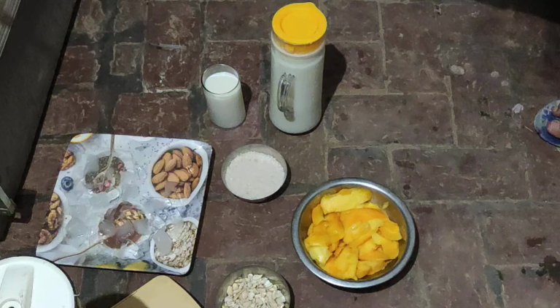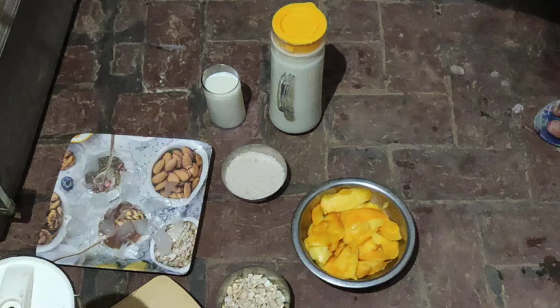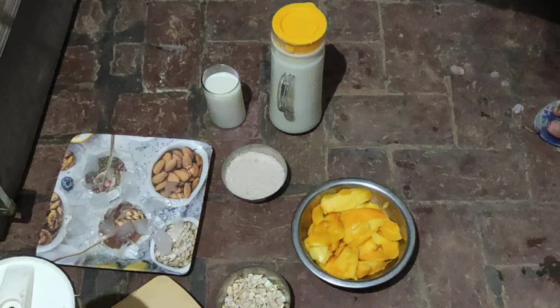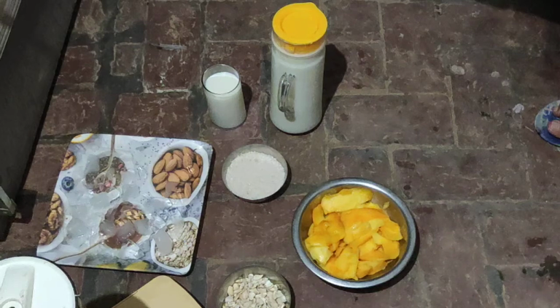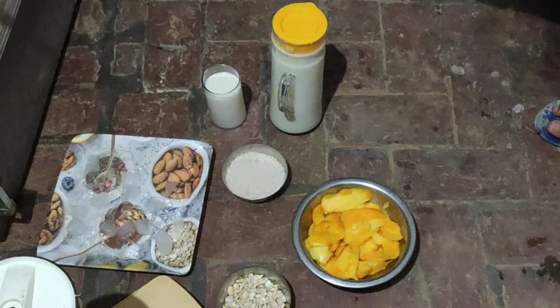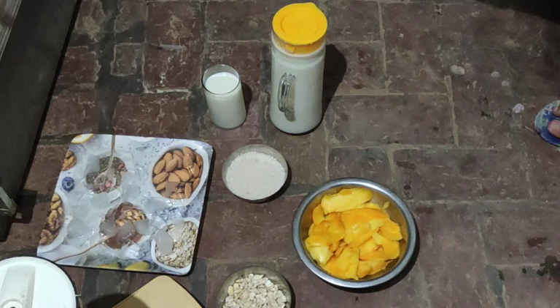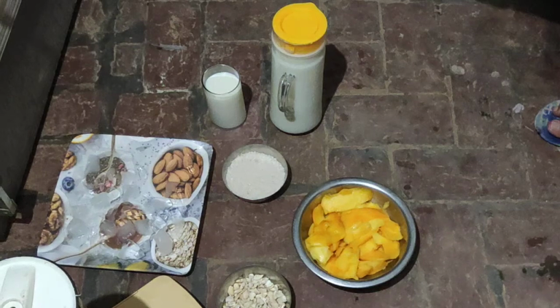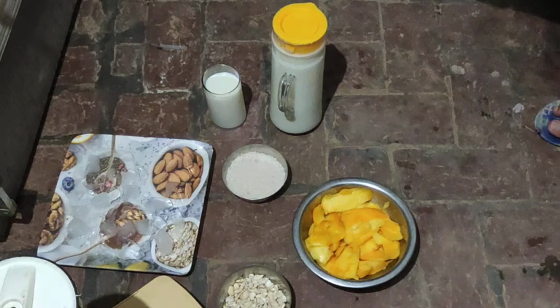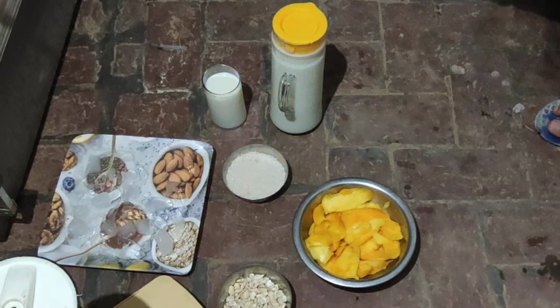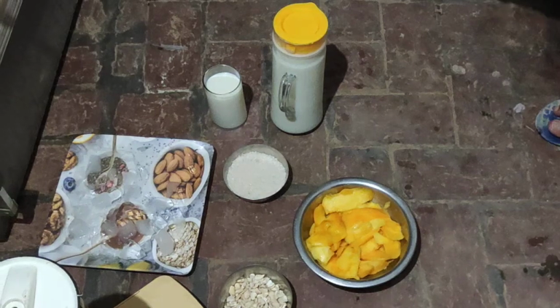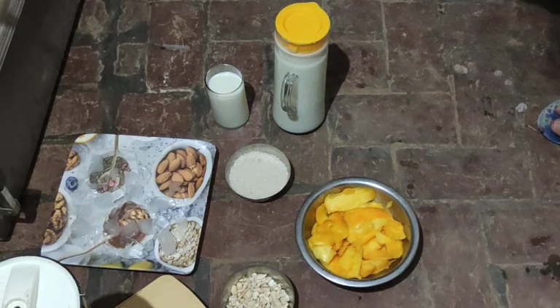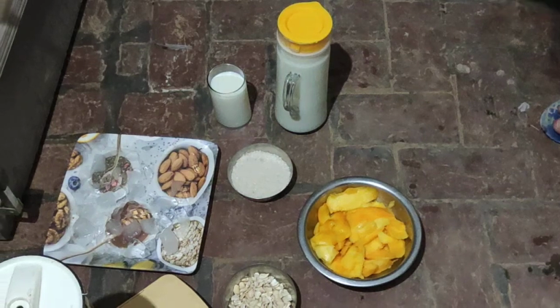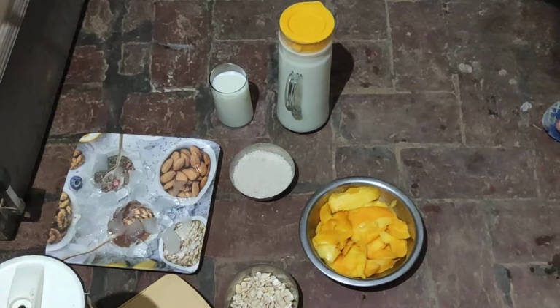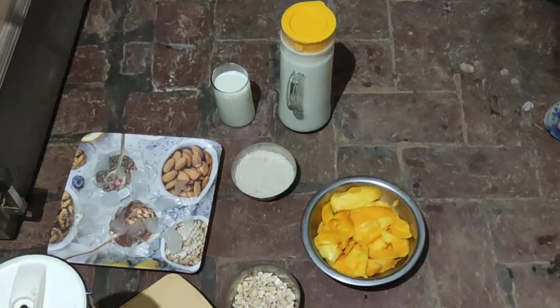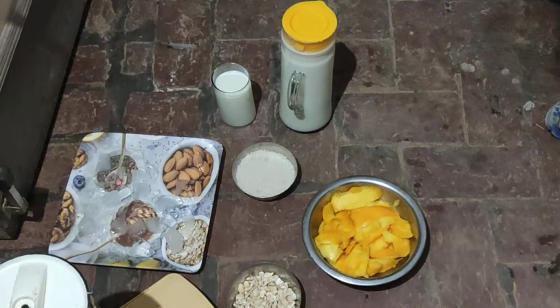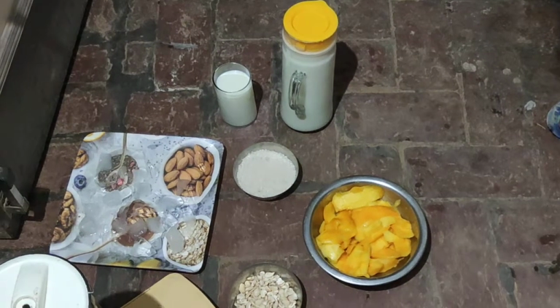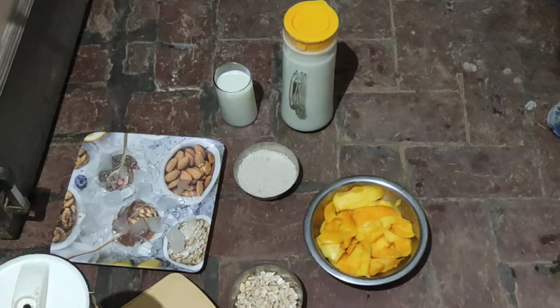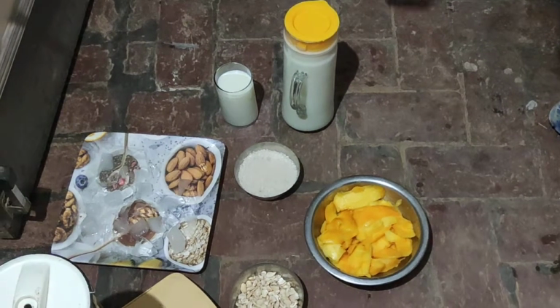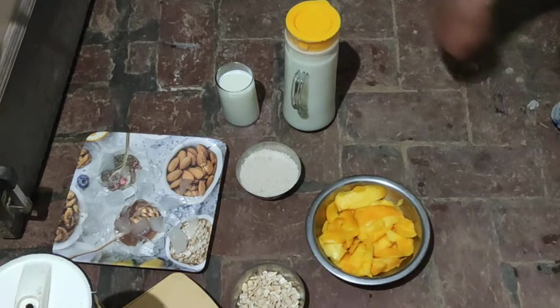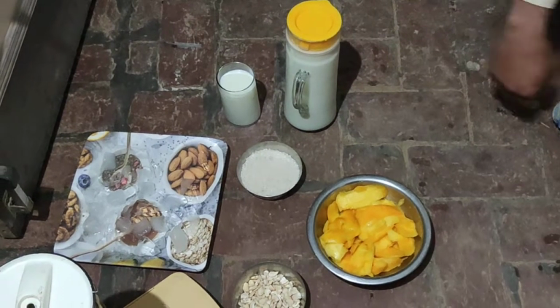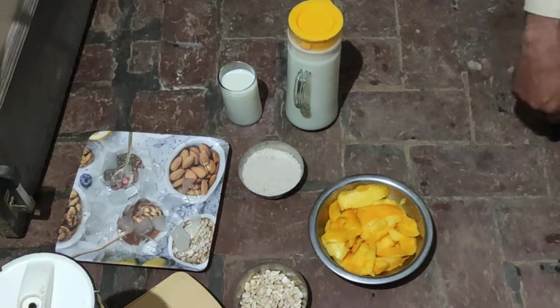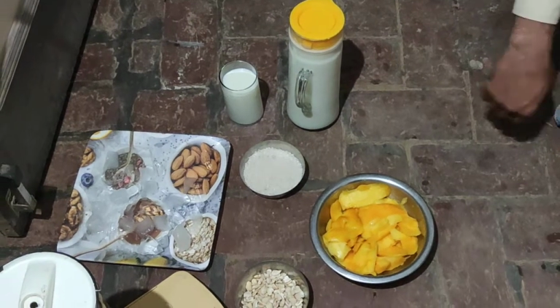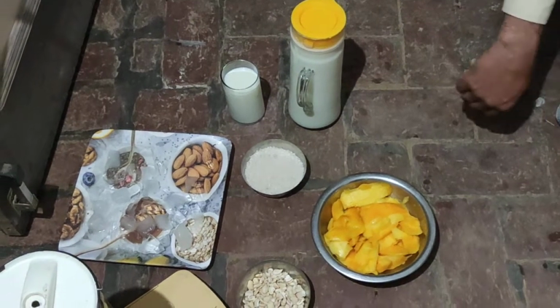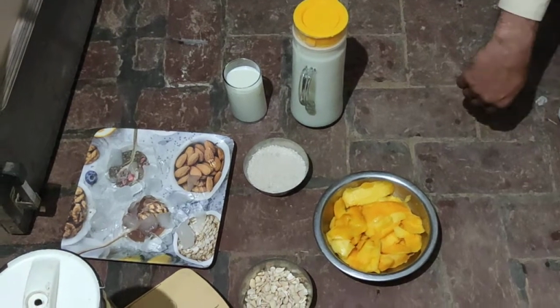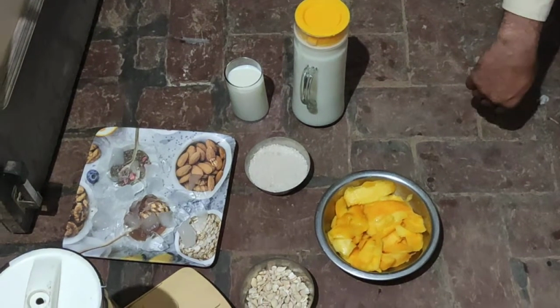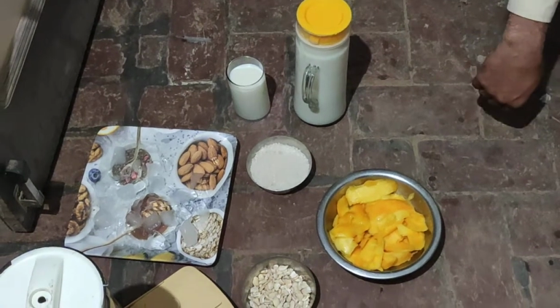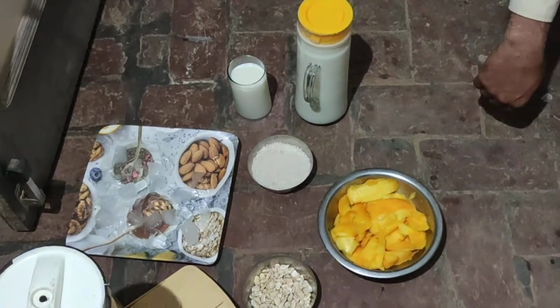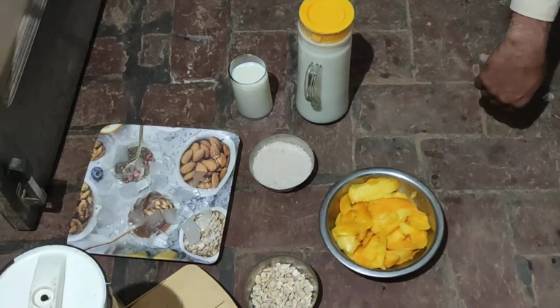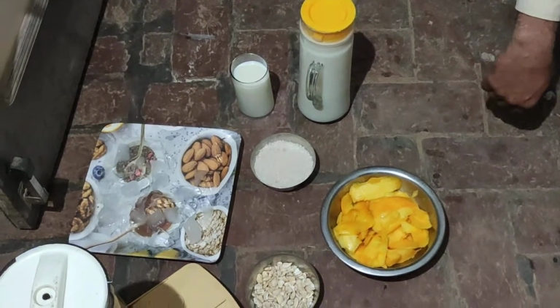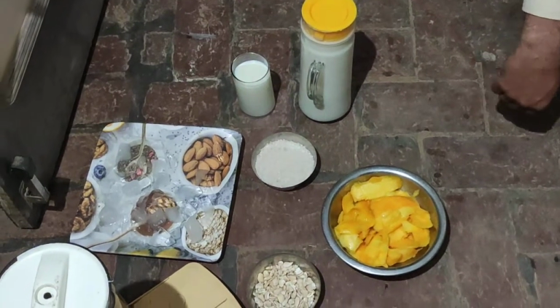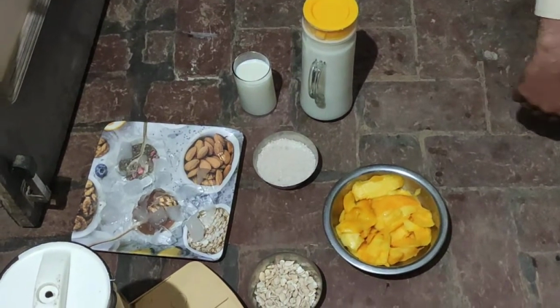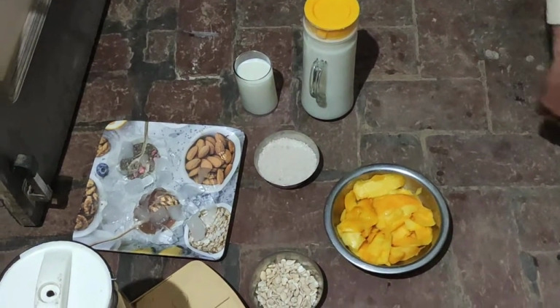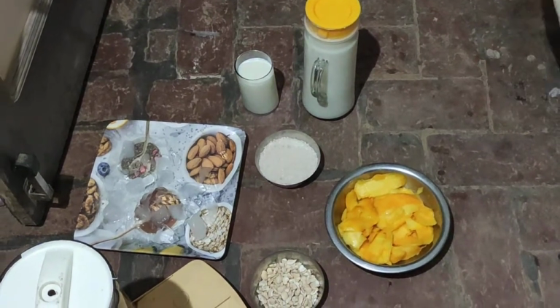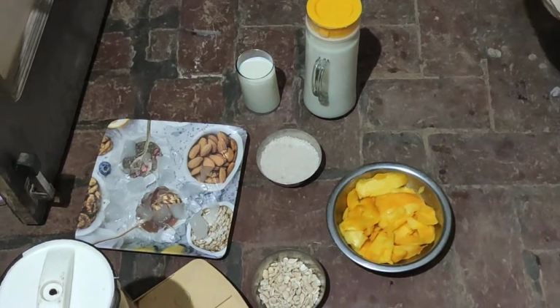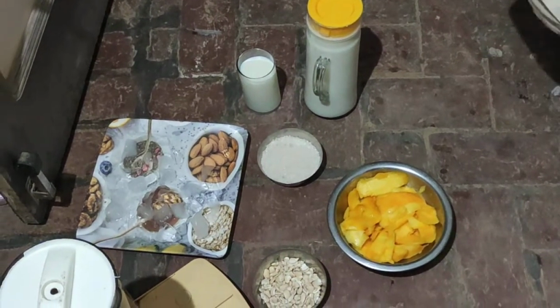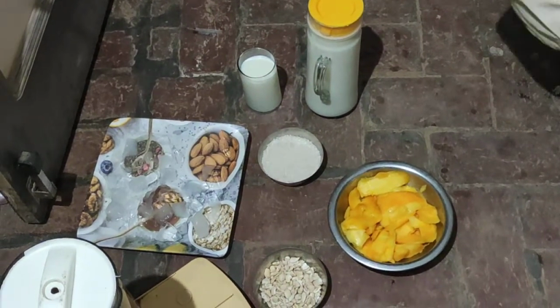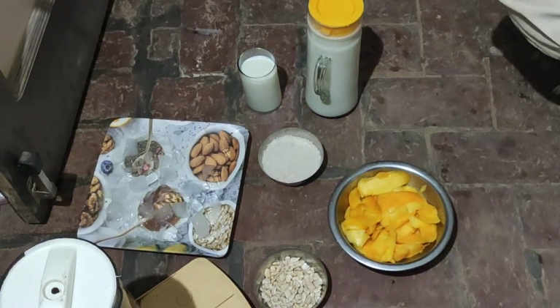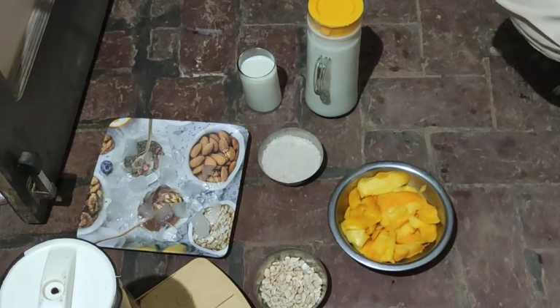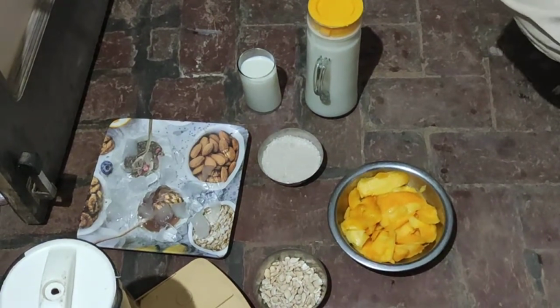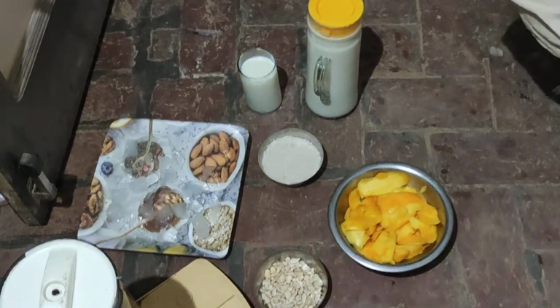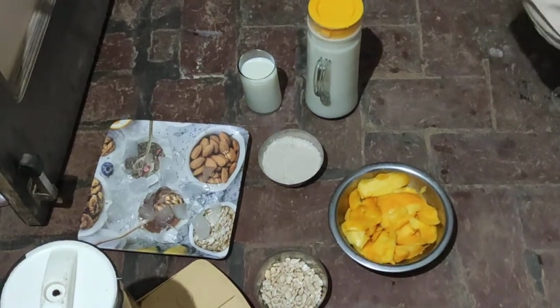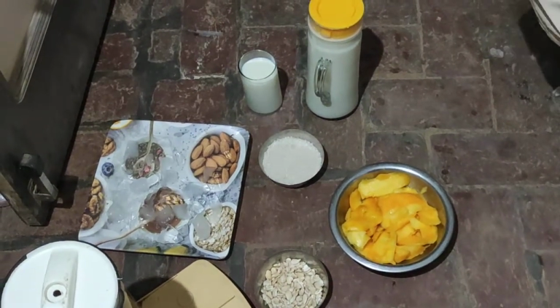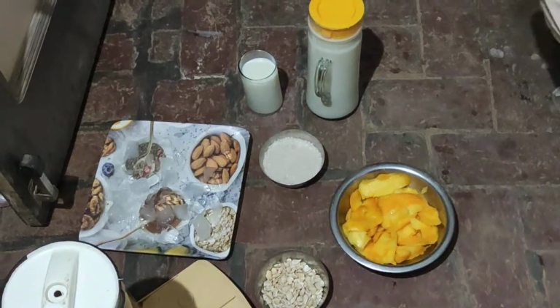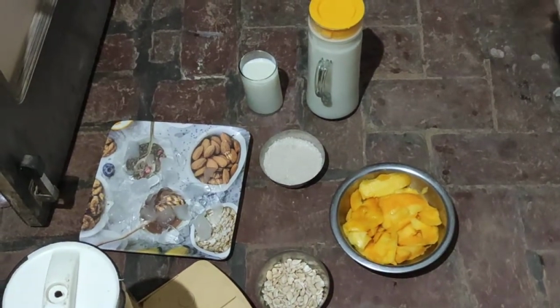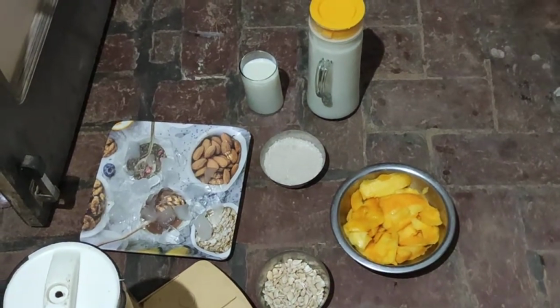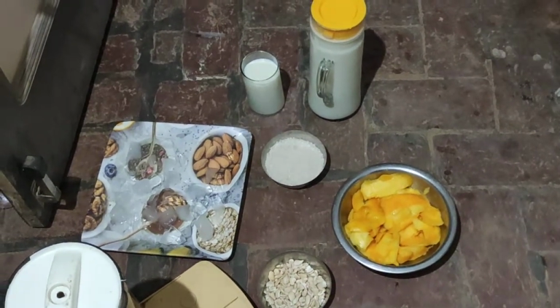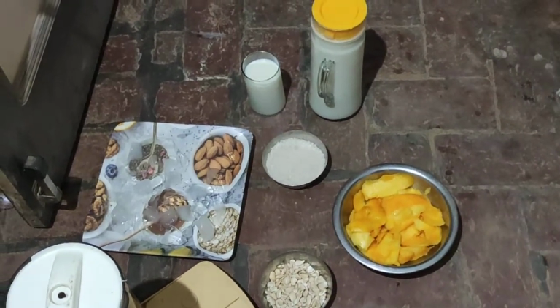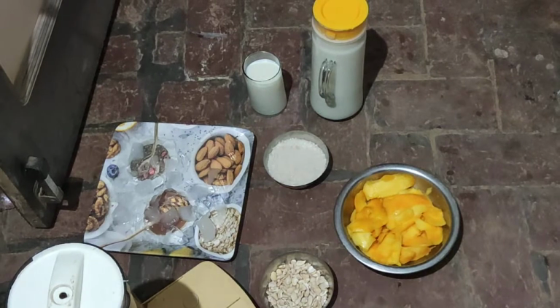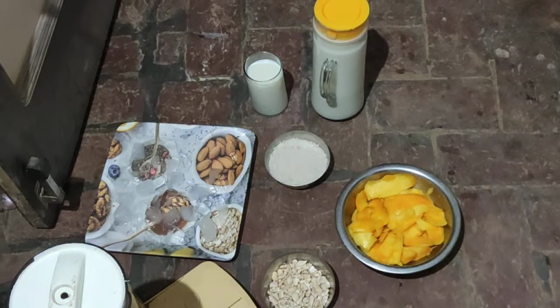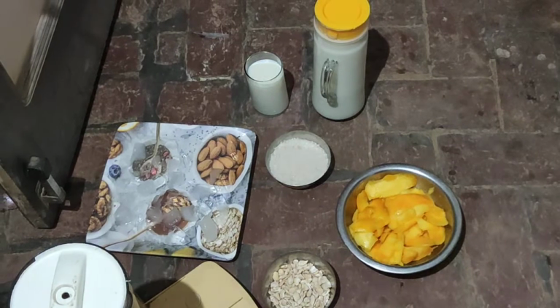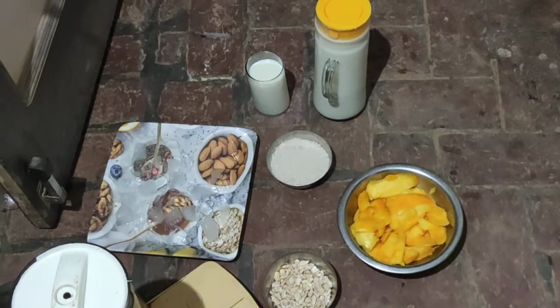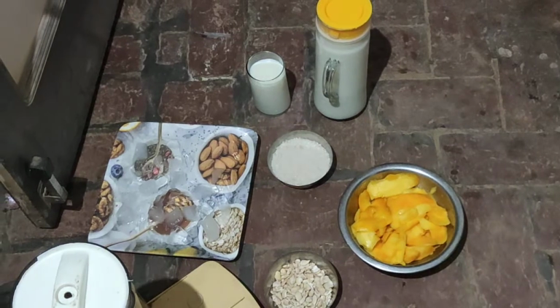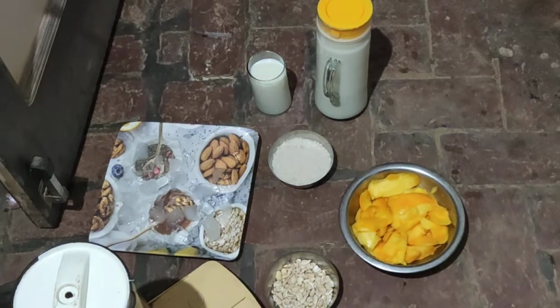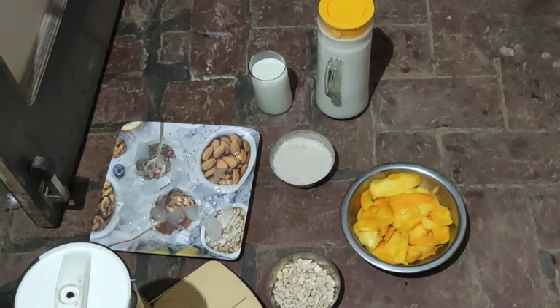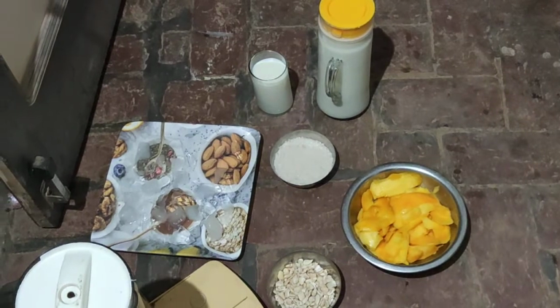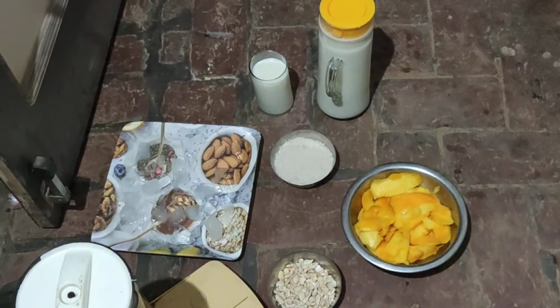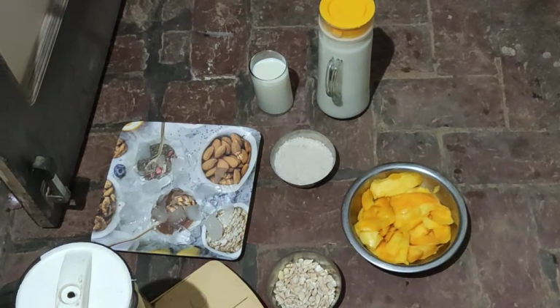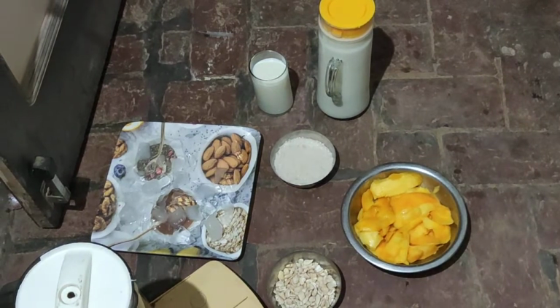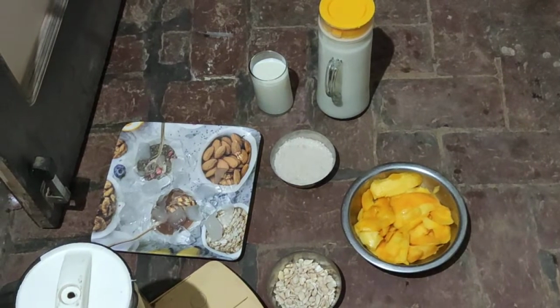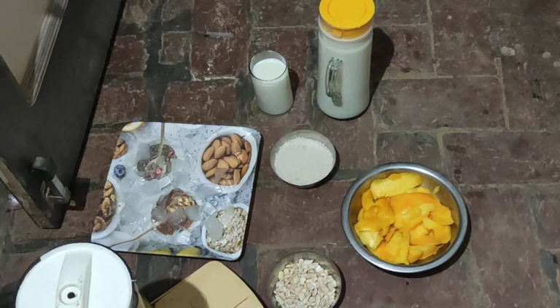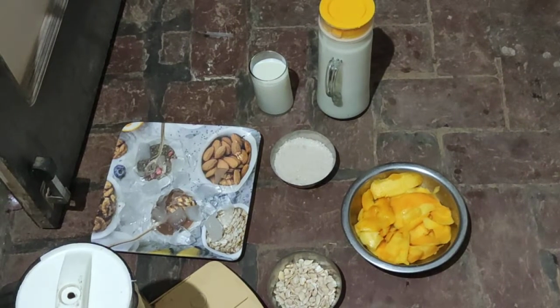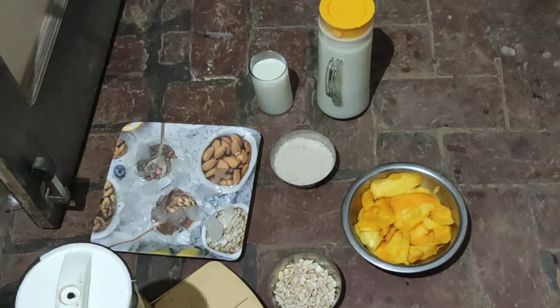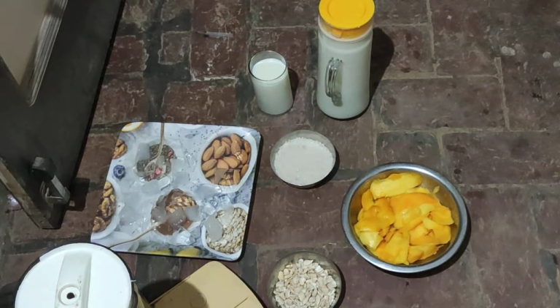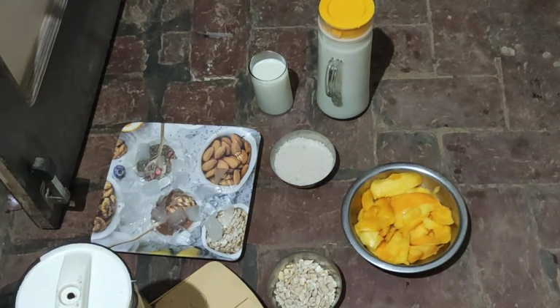Welcome to our channel, Susil Benywal. Today we tell you about the making of mango shake.